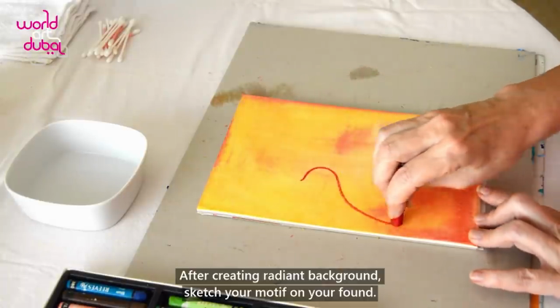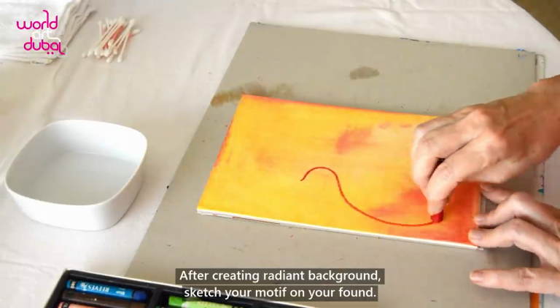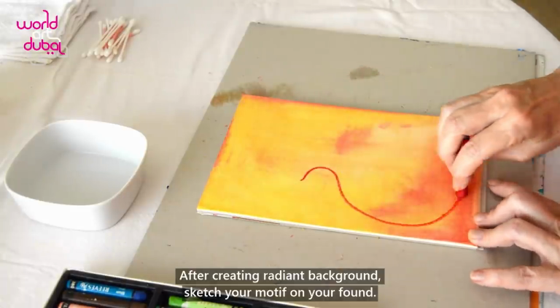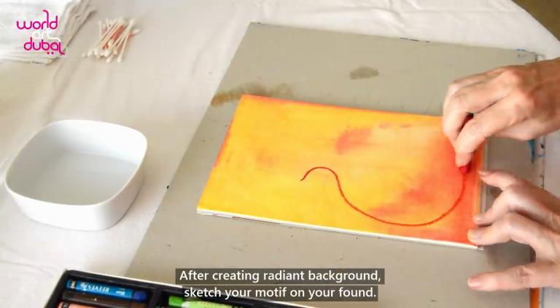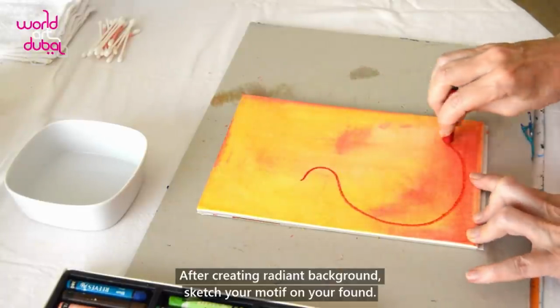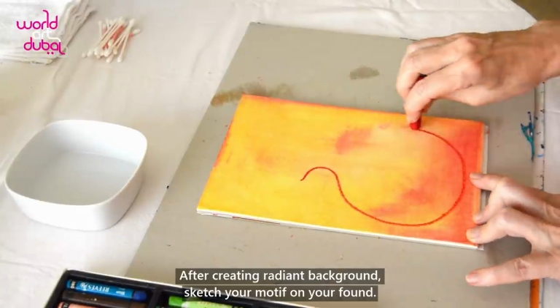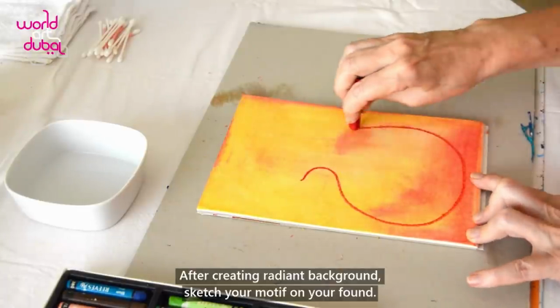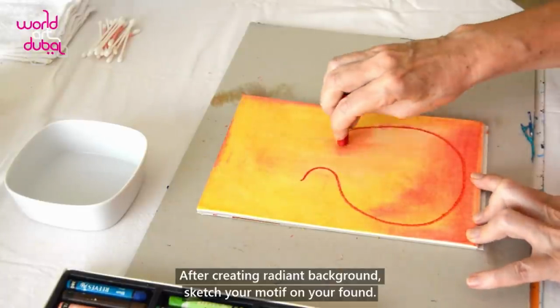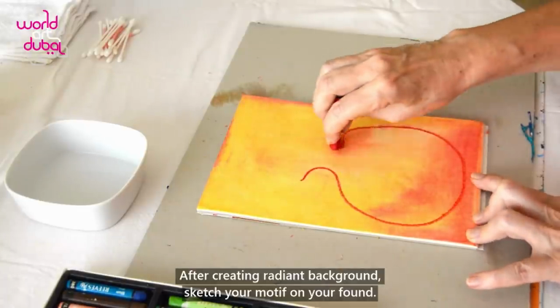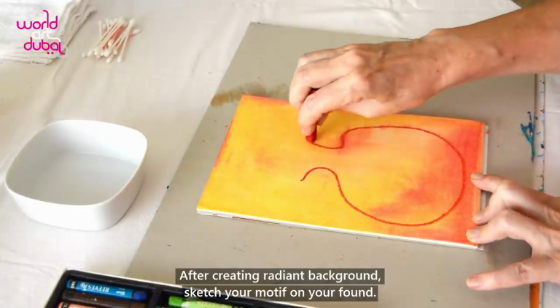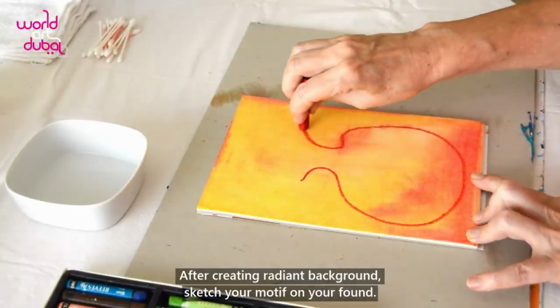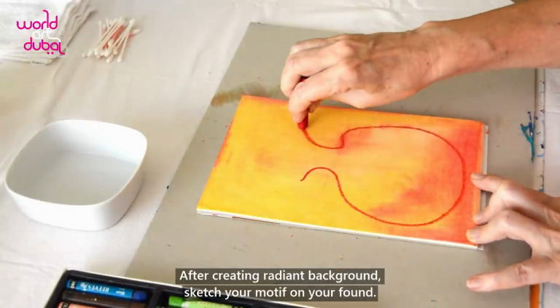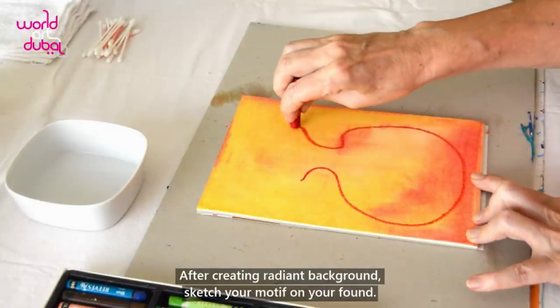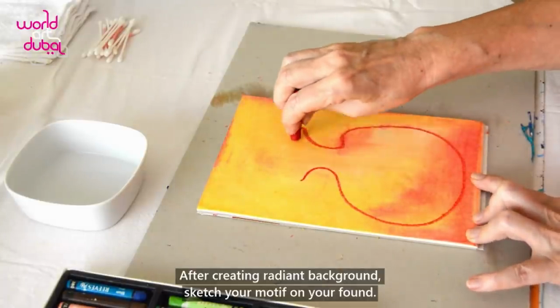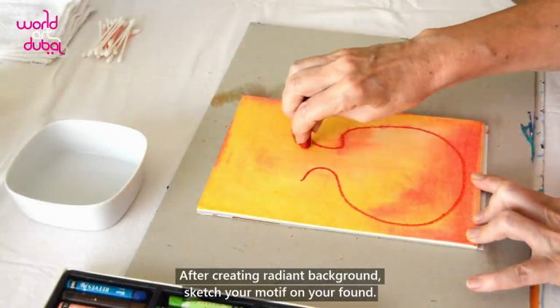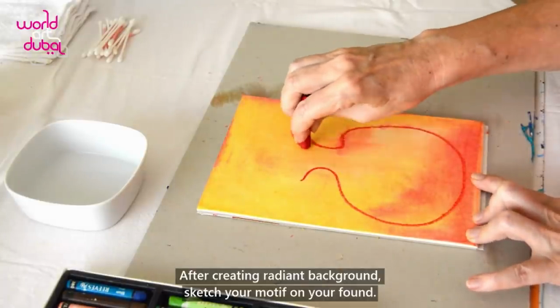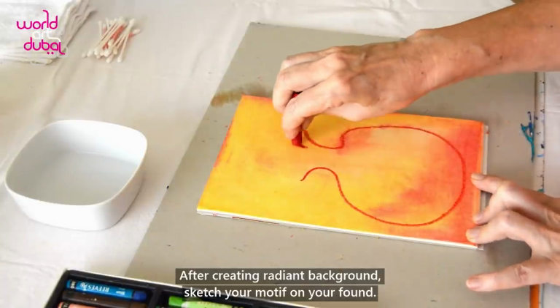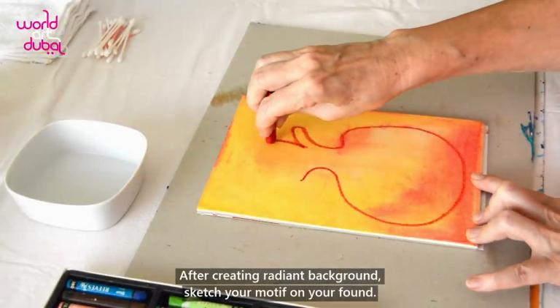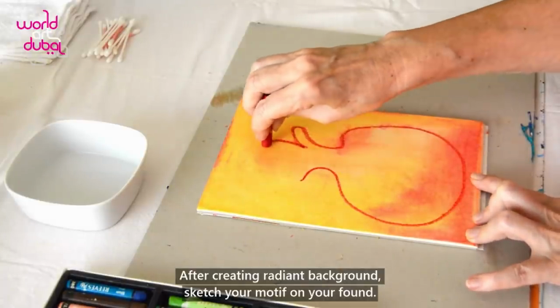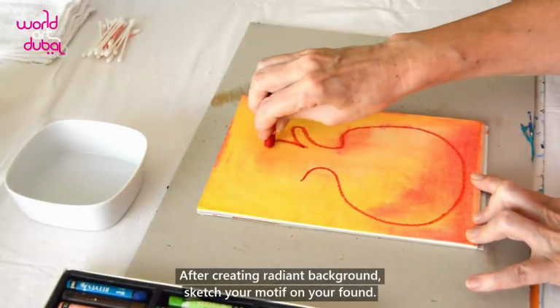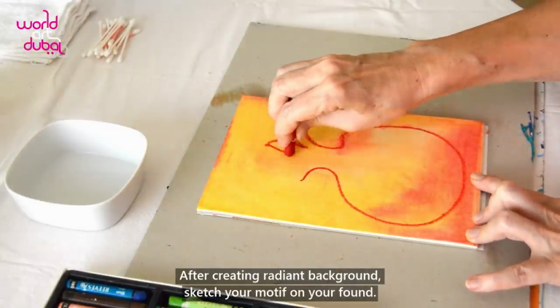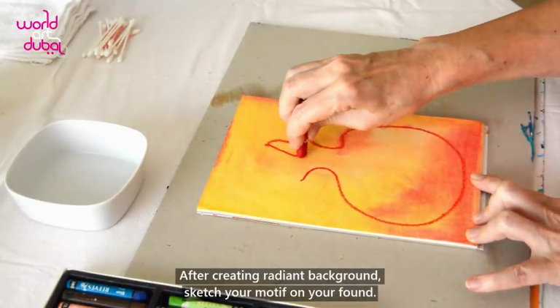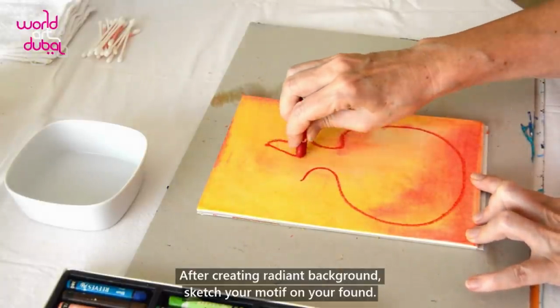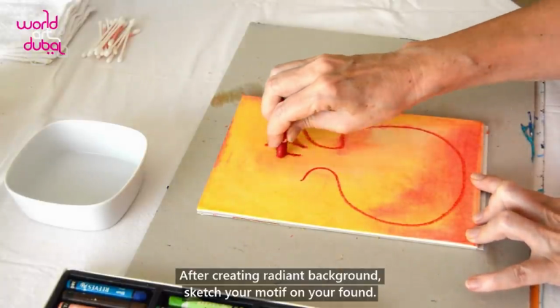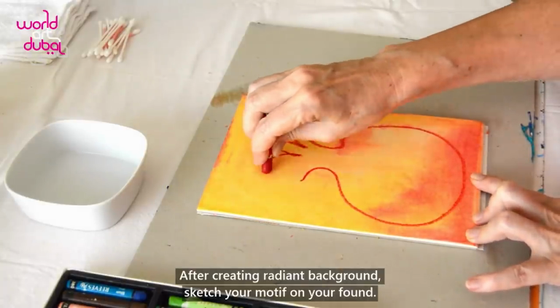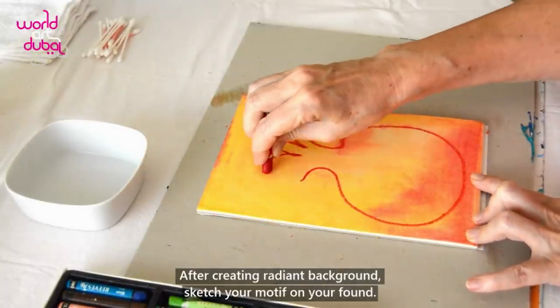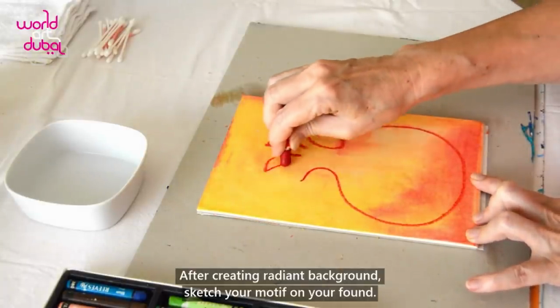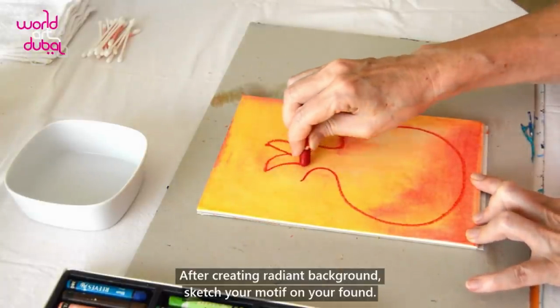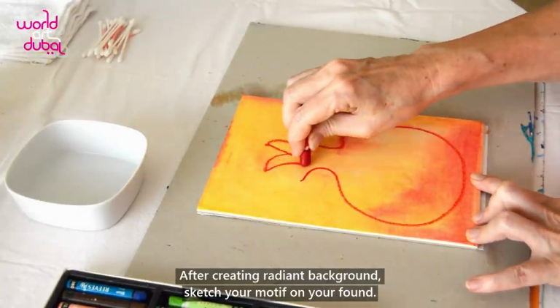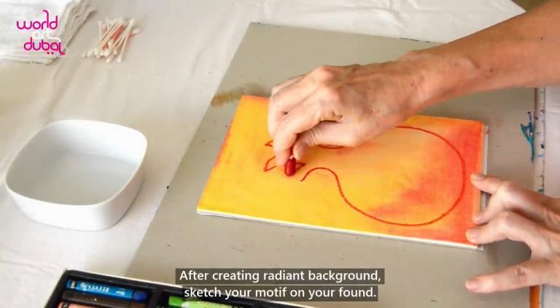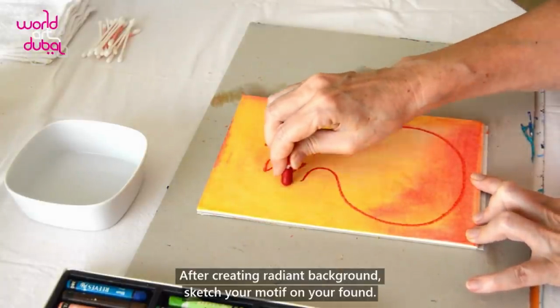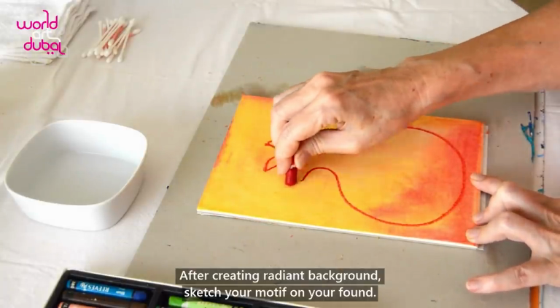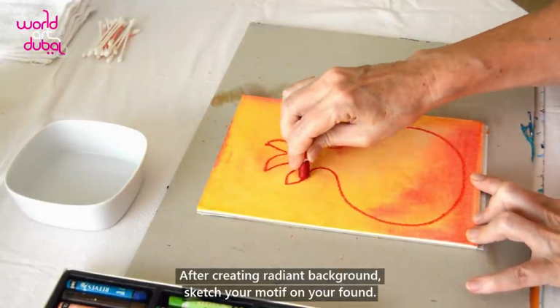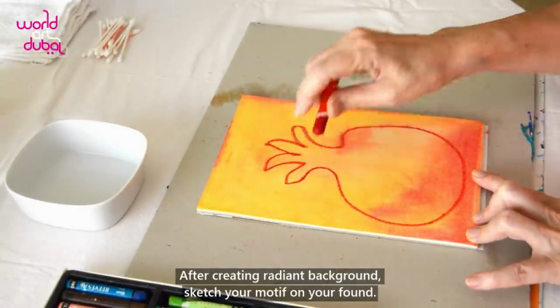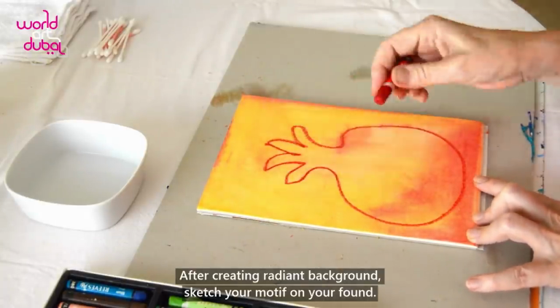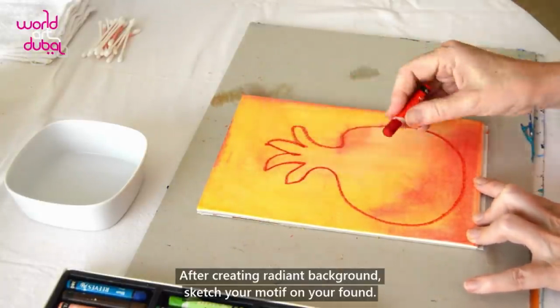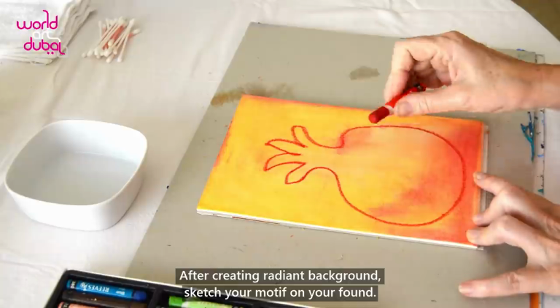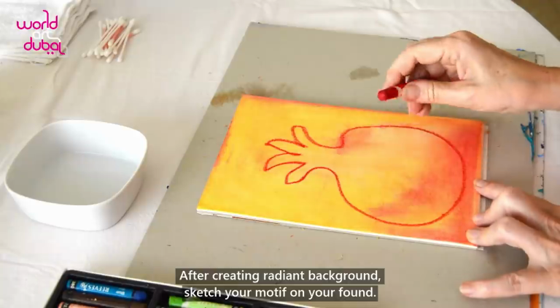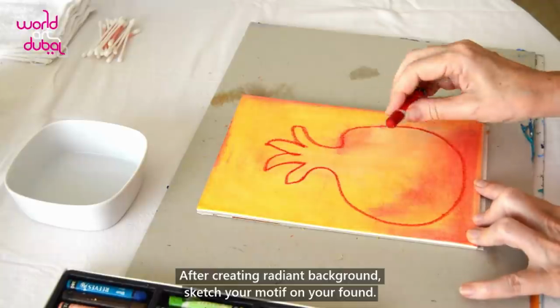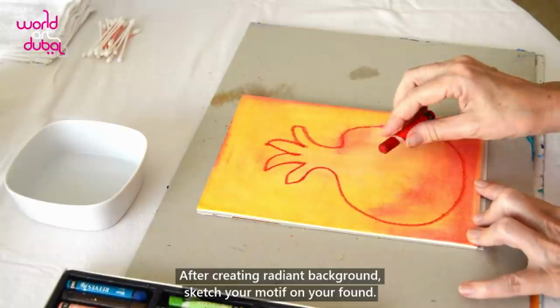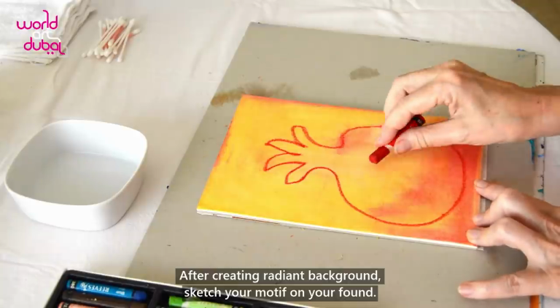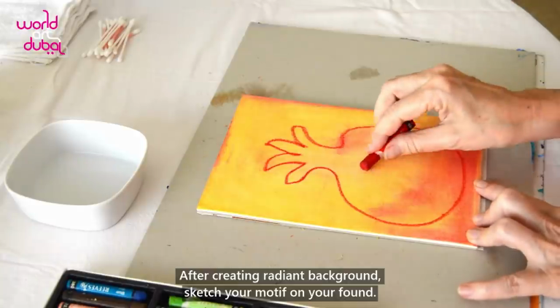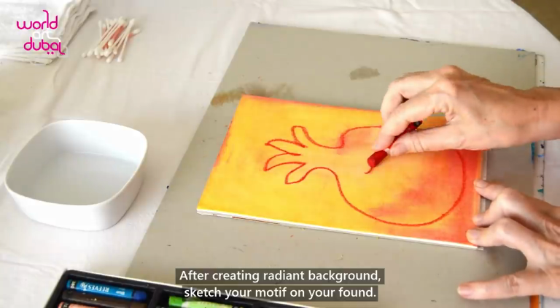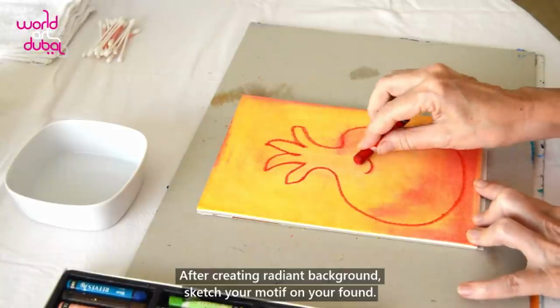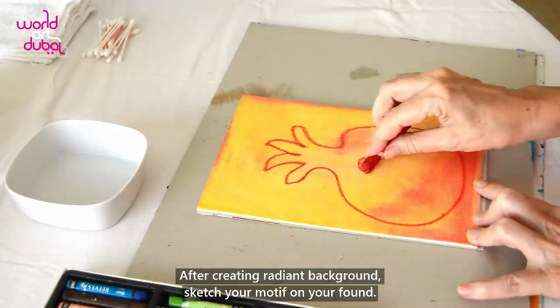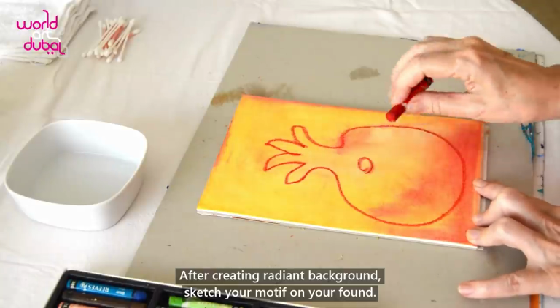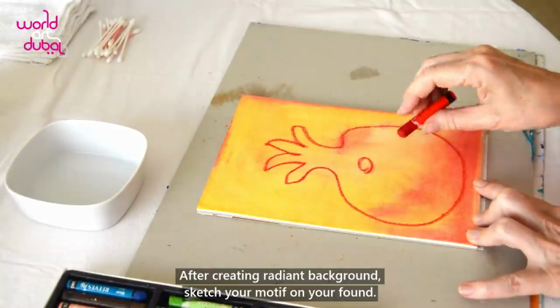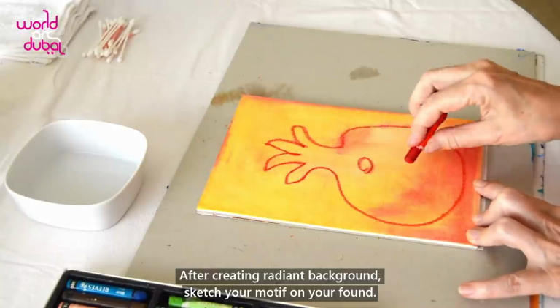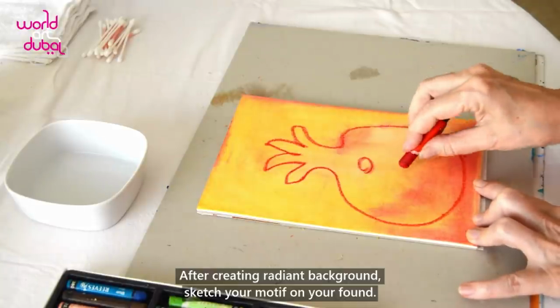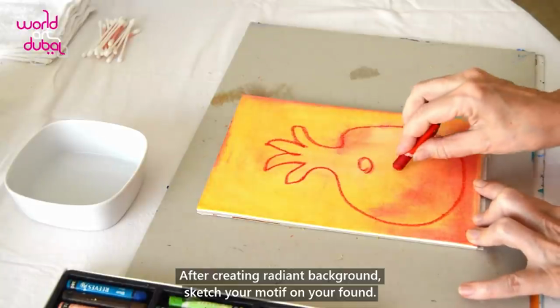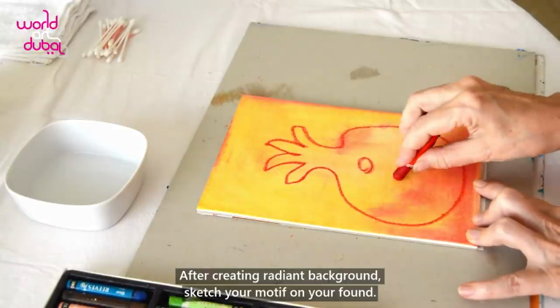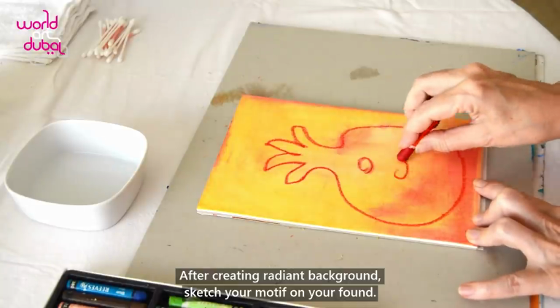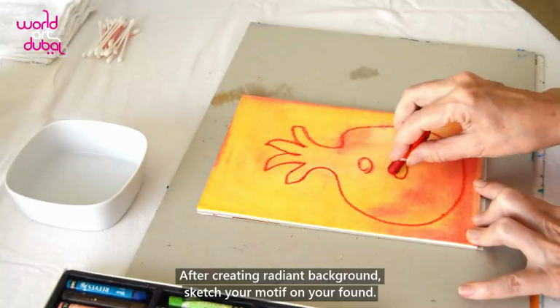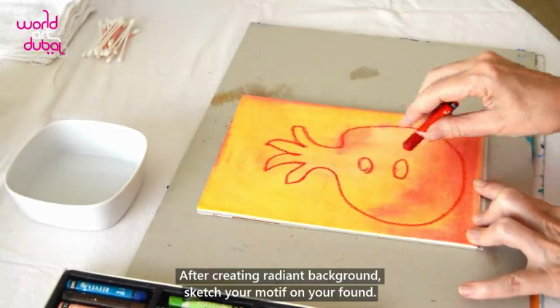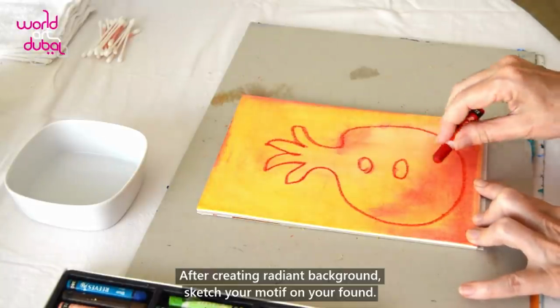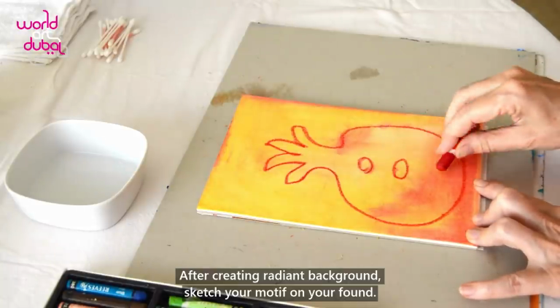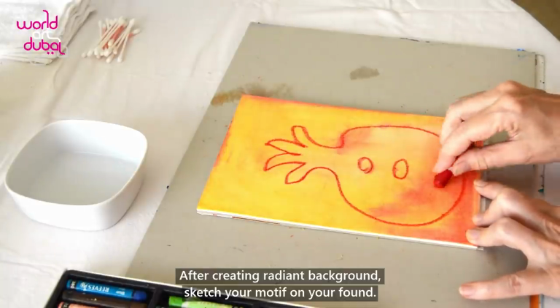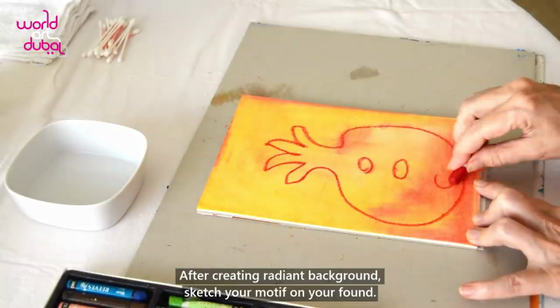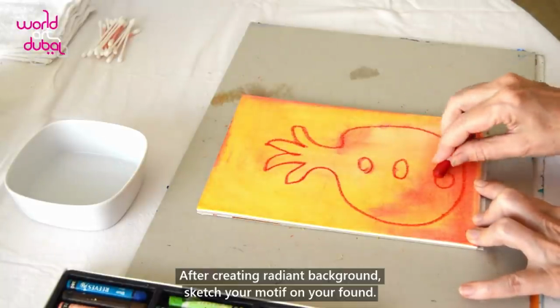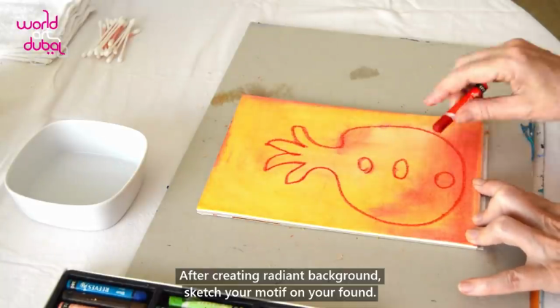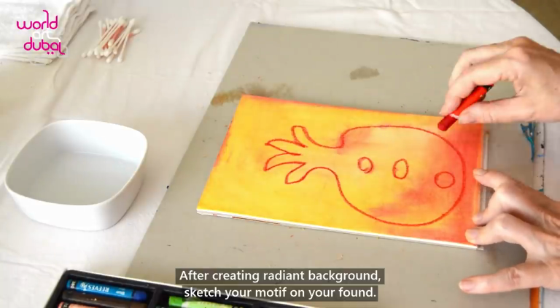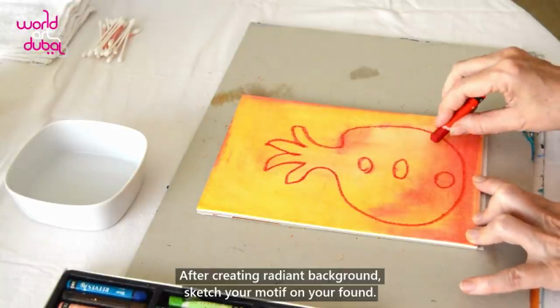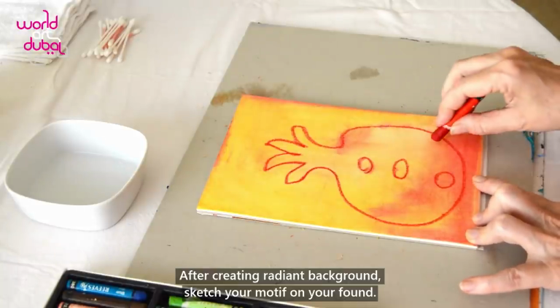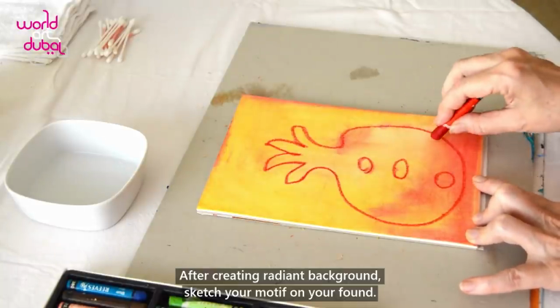After creating a radiant background, sketch your motif on your fond.